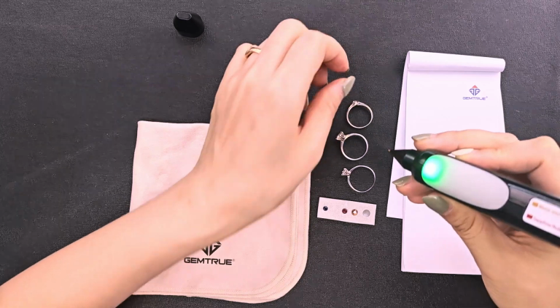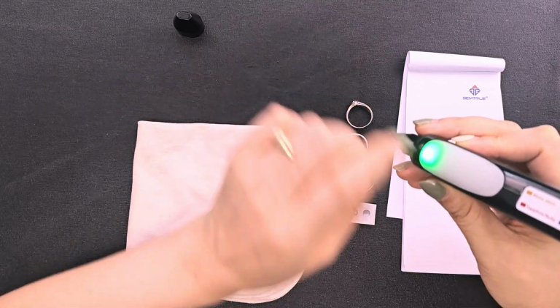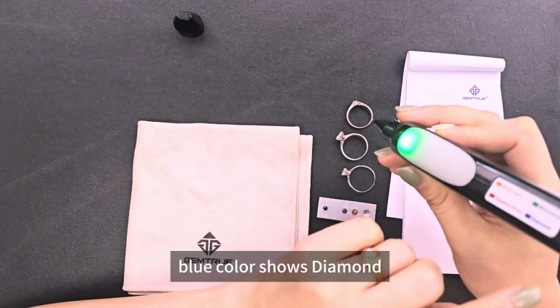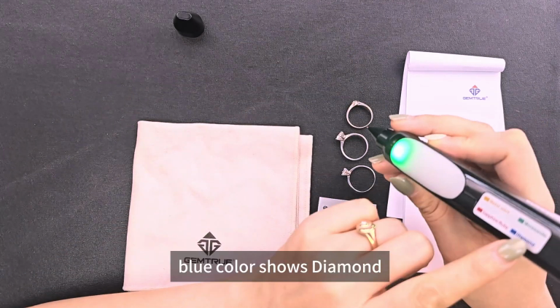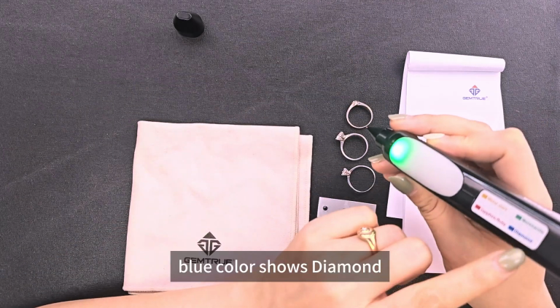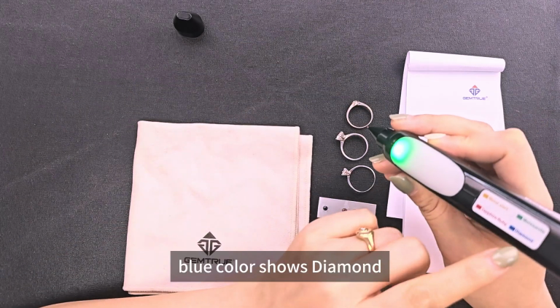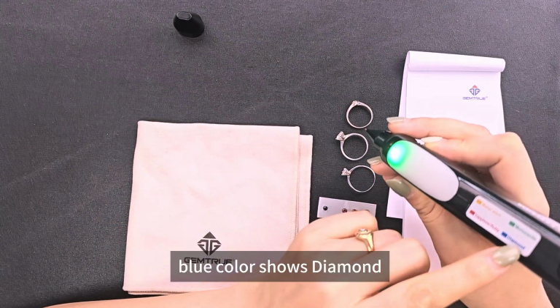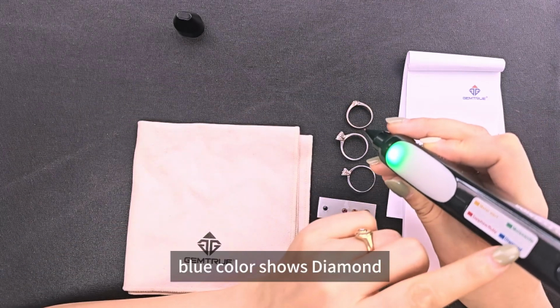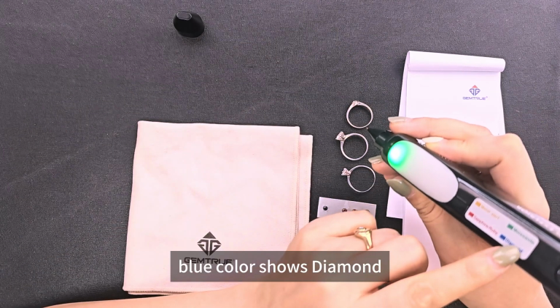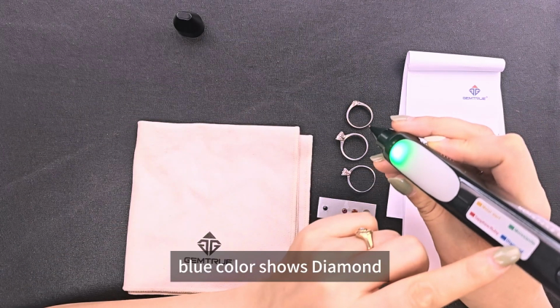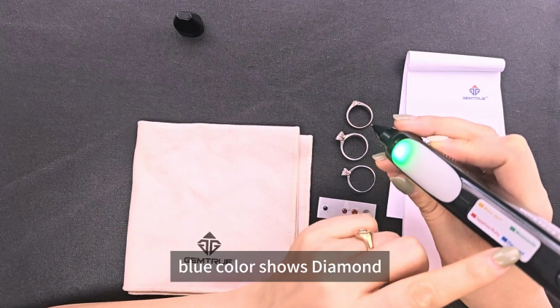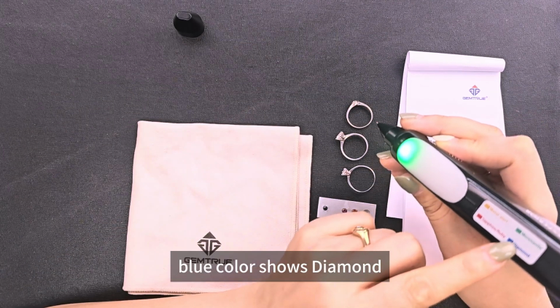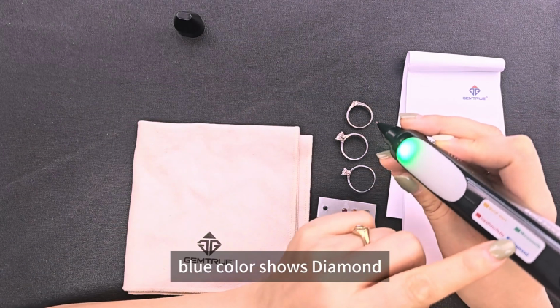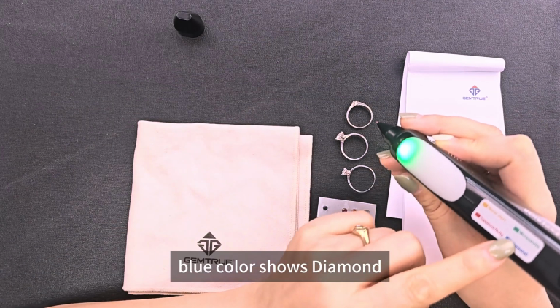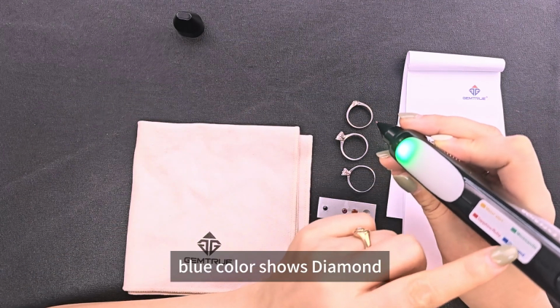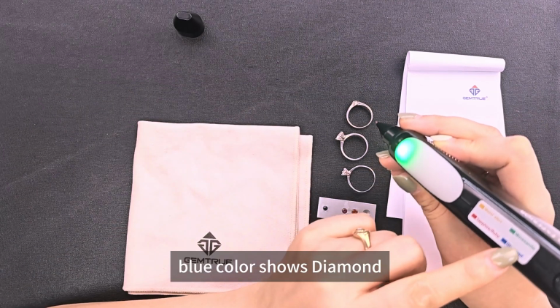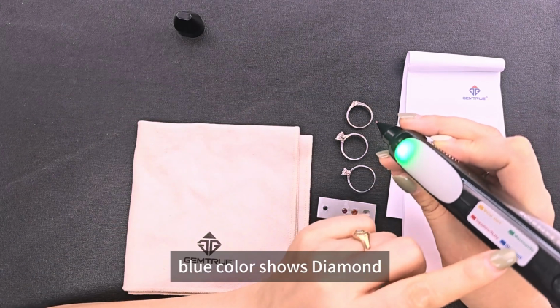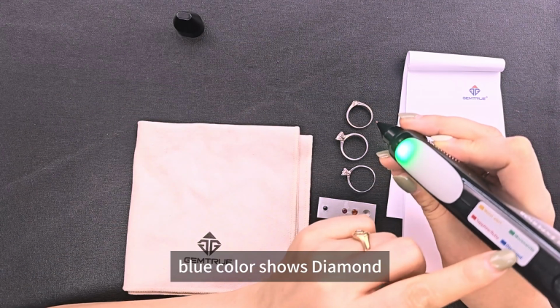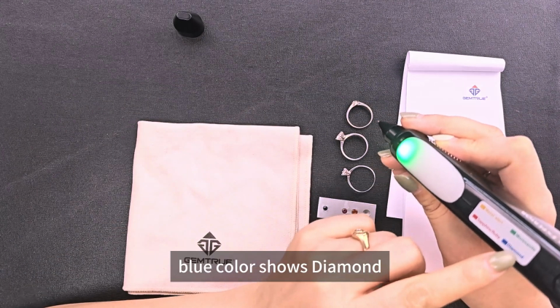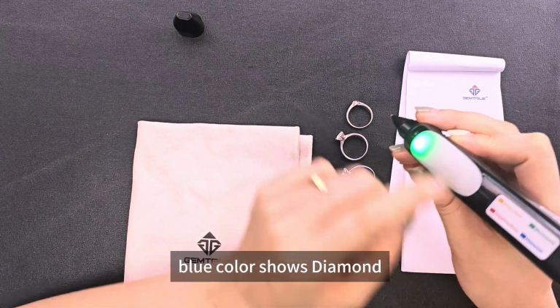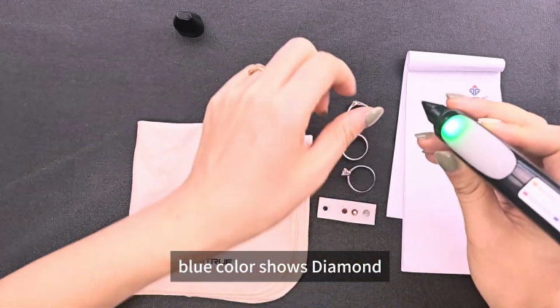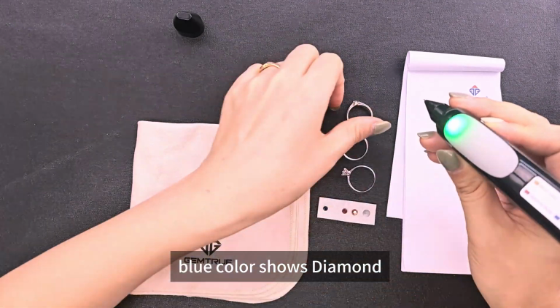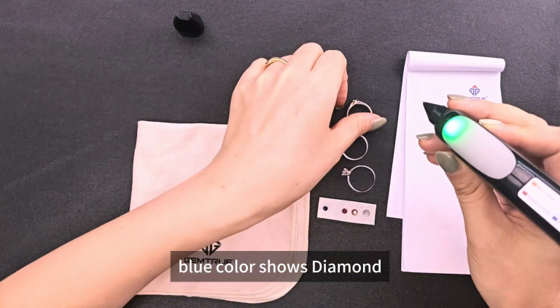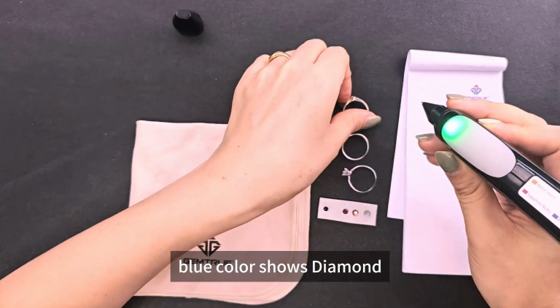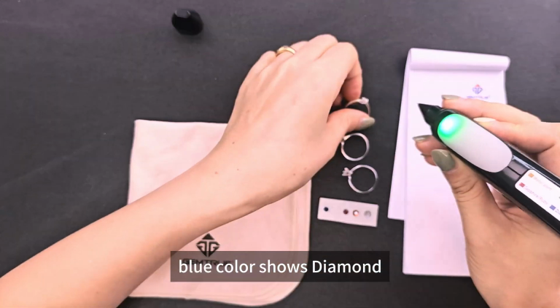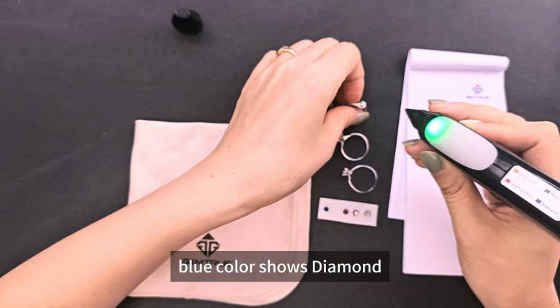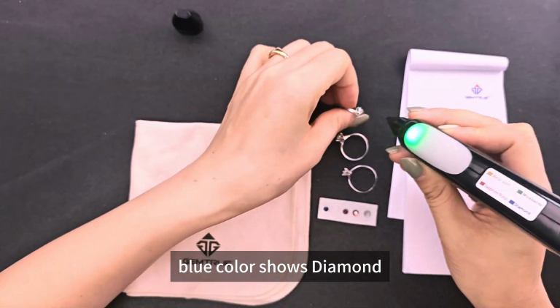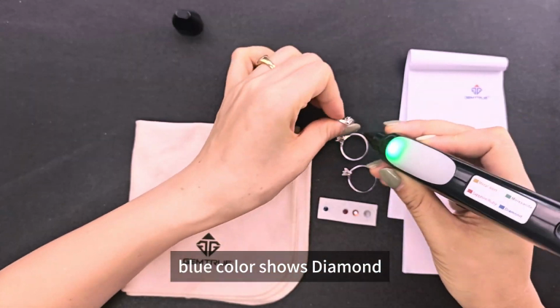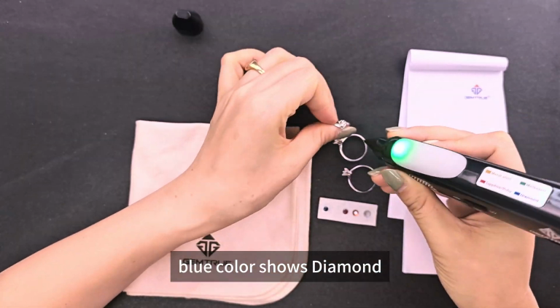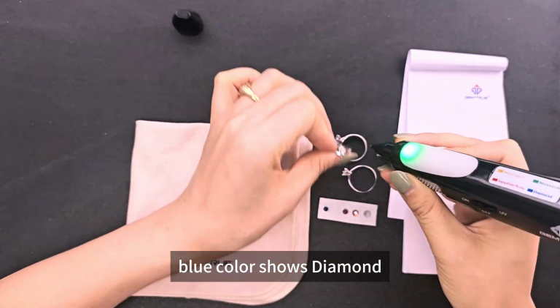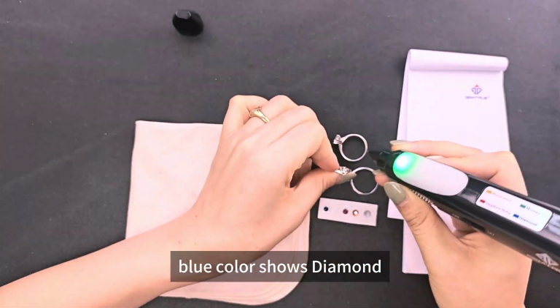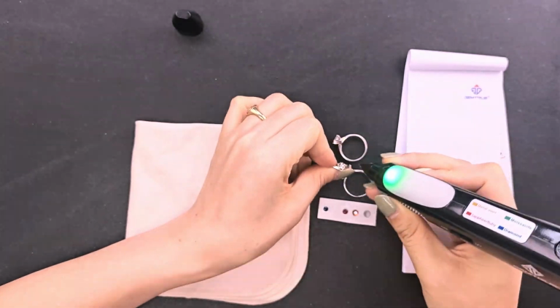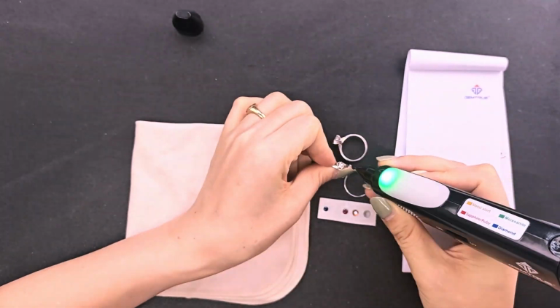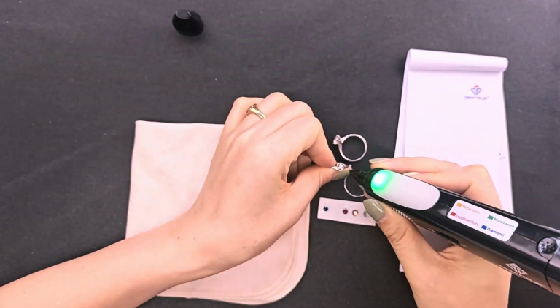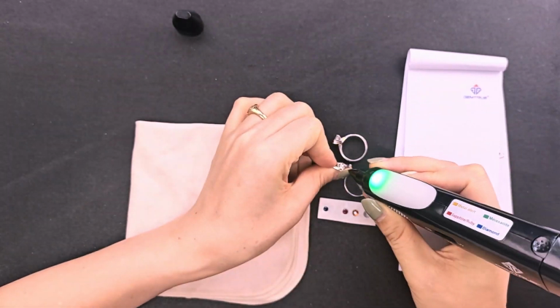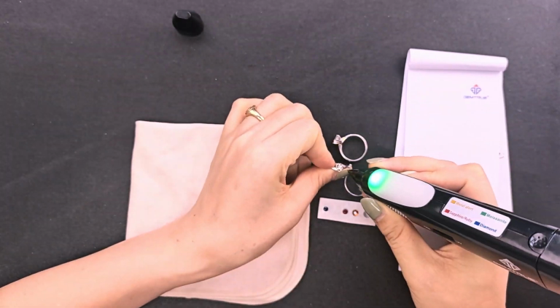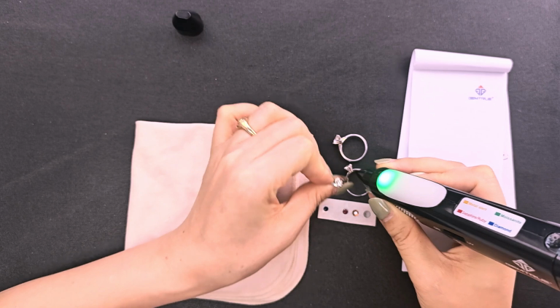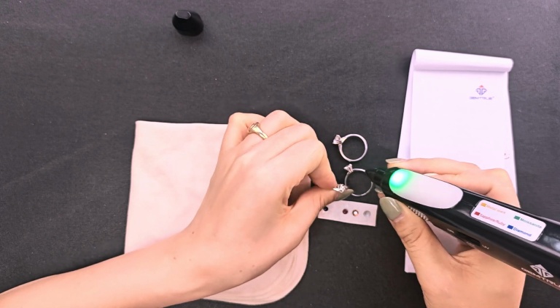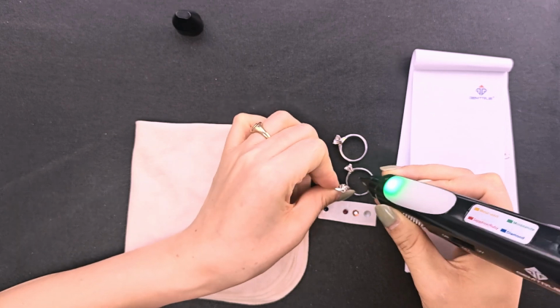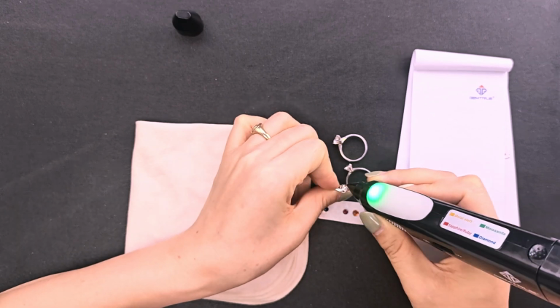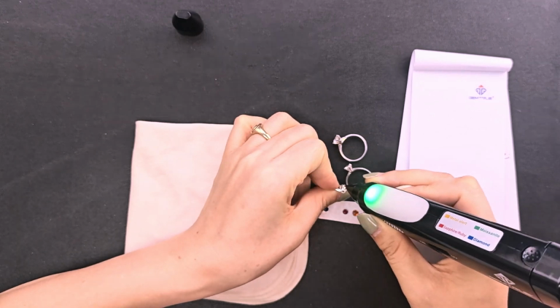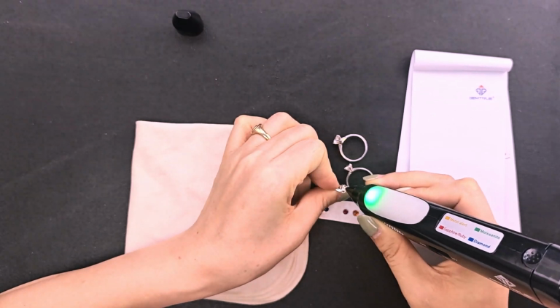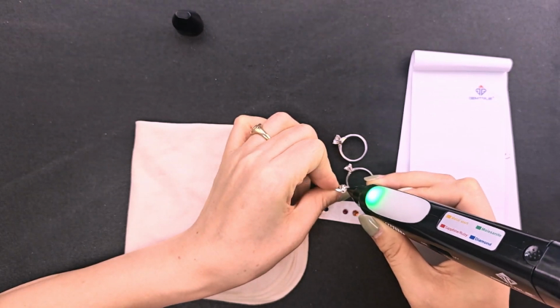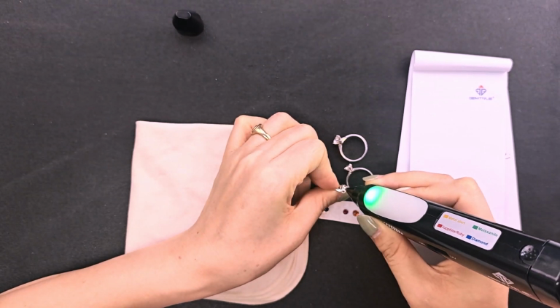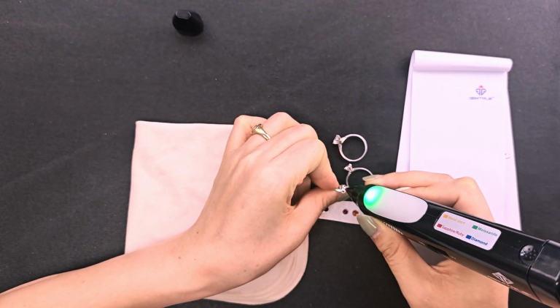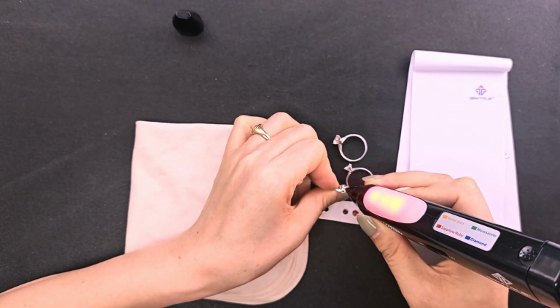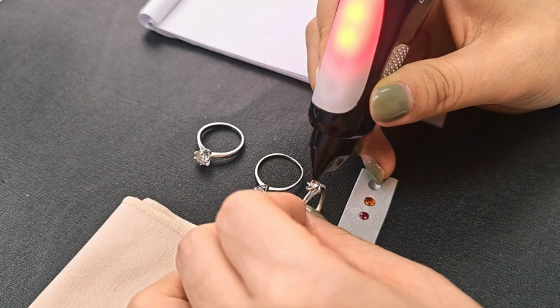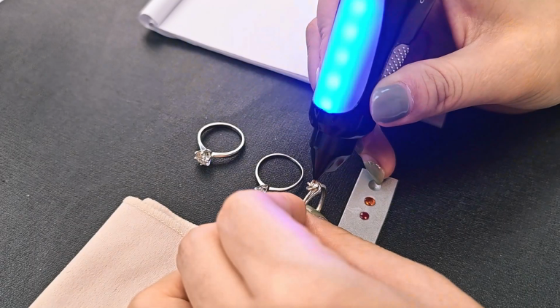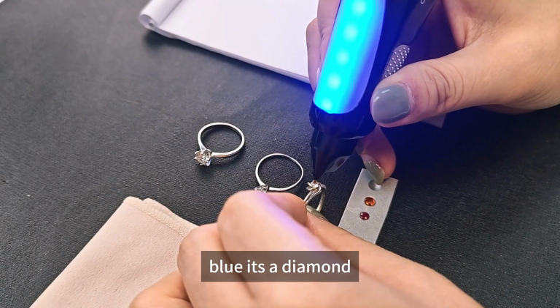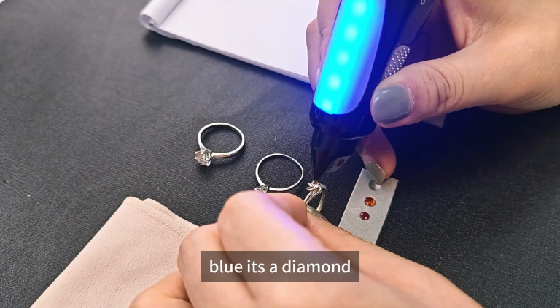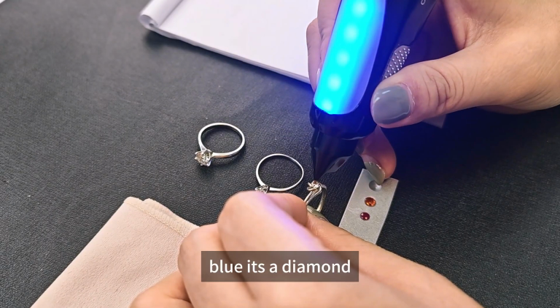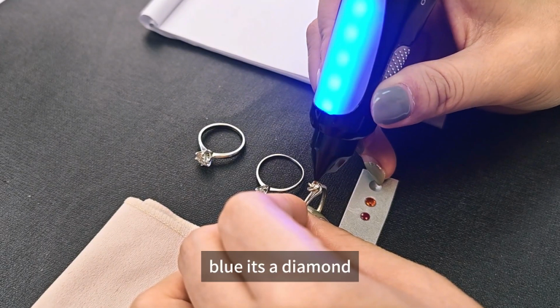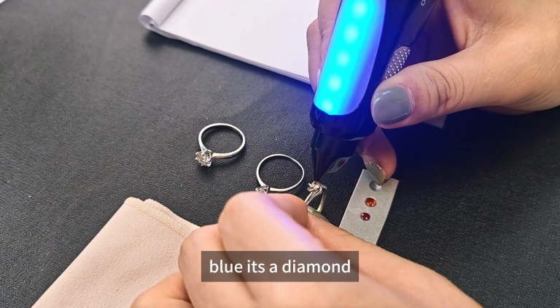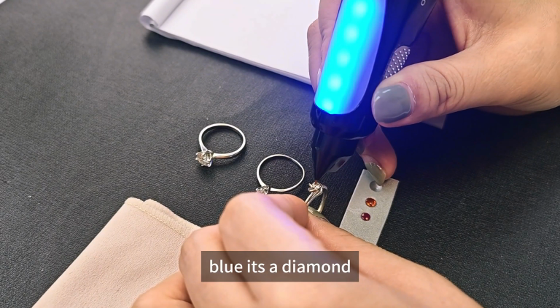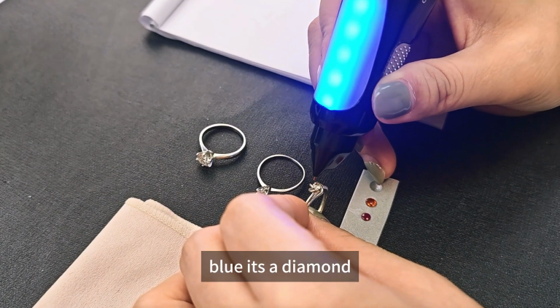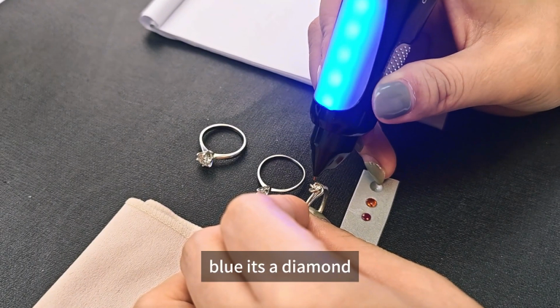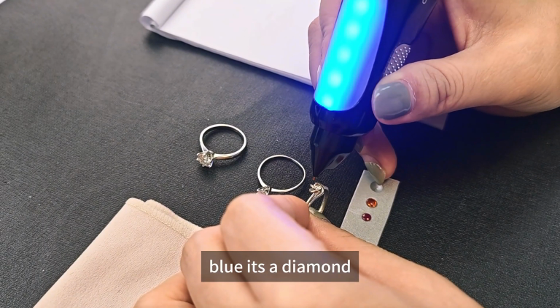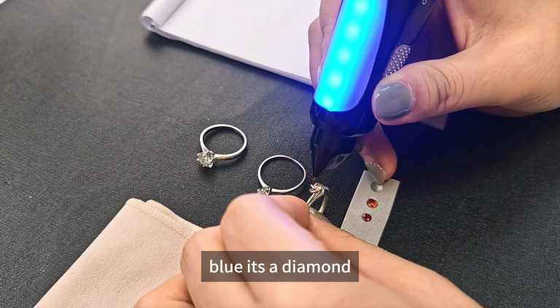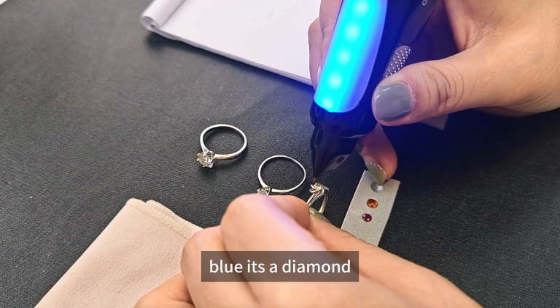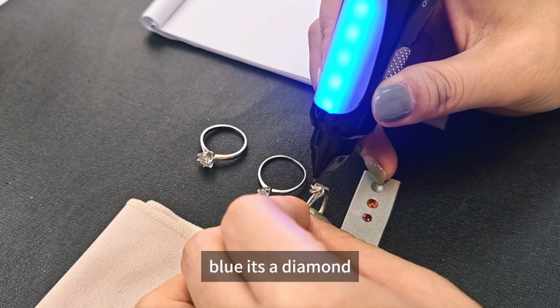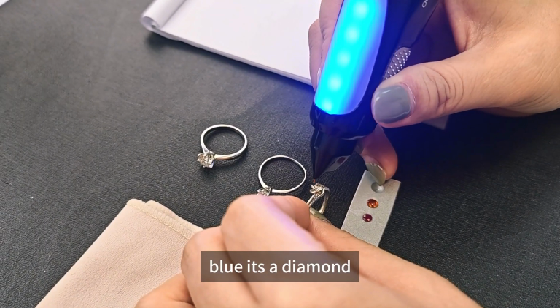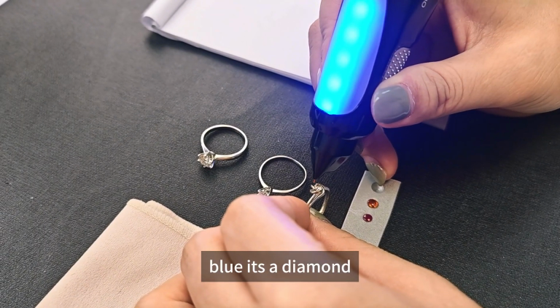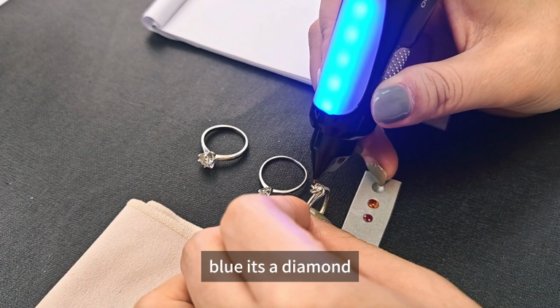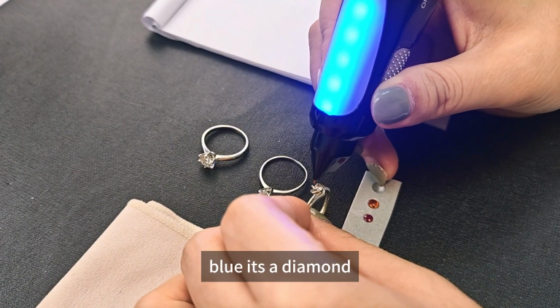If it's blue, the color shows the stone is a diamond. This is the blue, so it's a diamond.